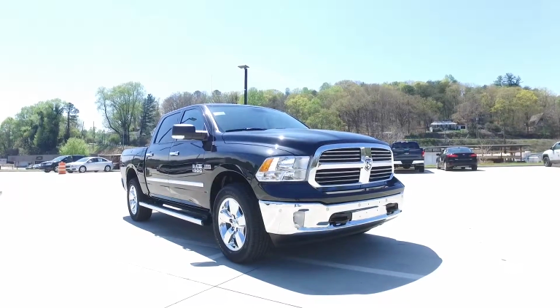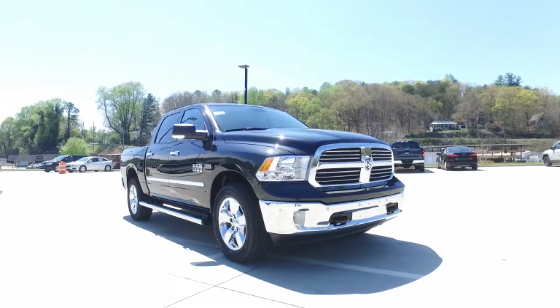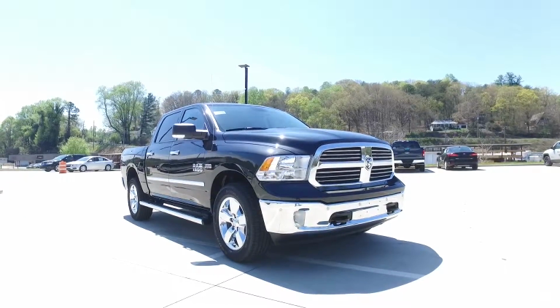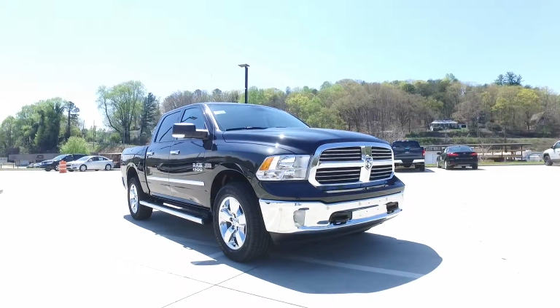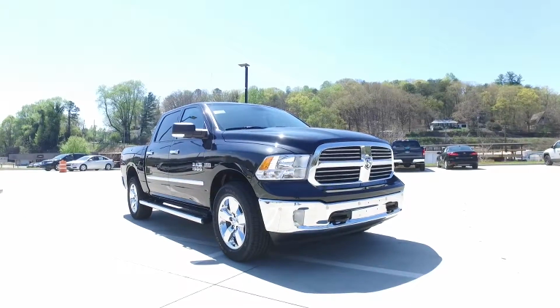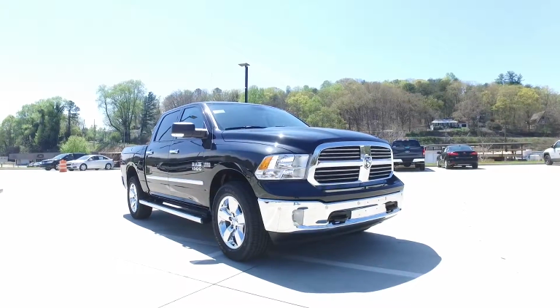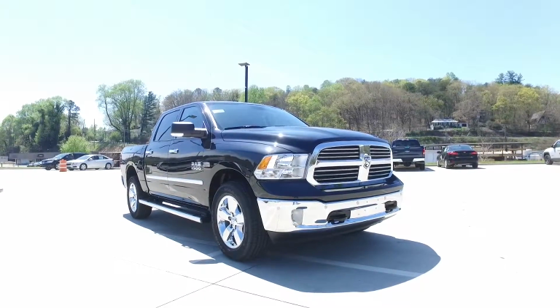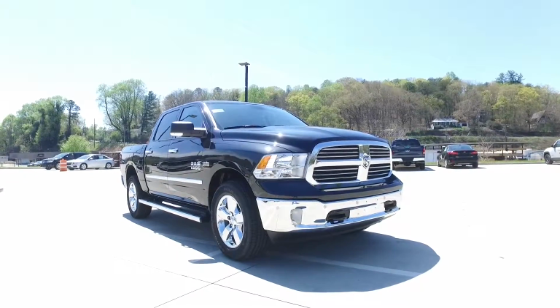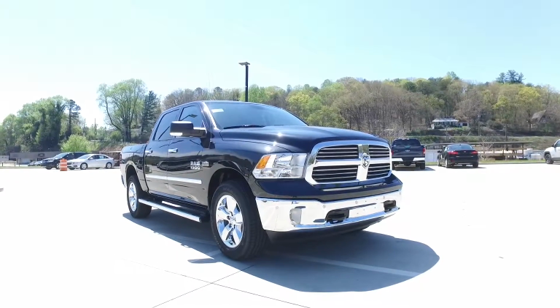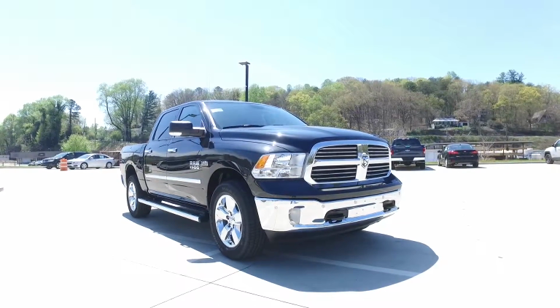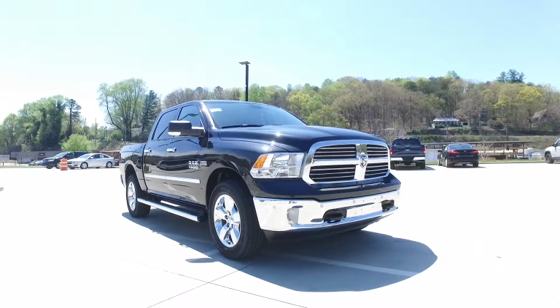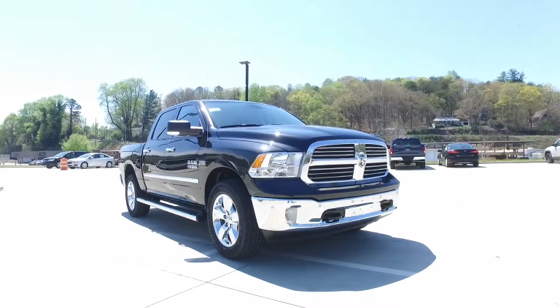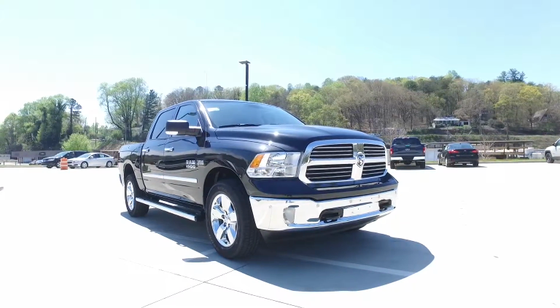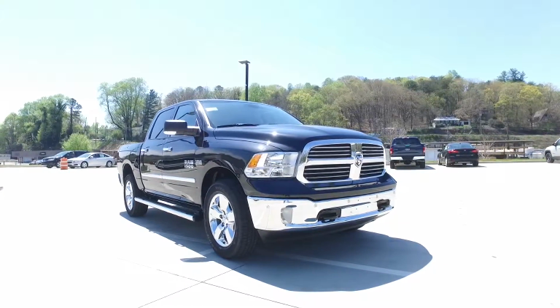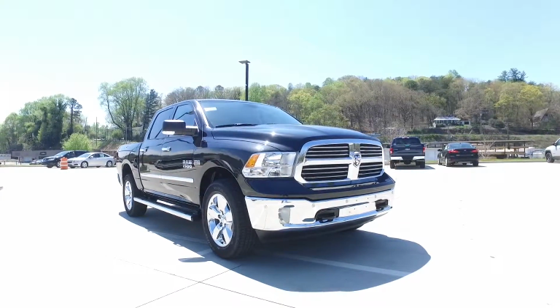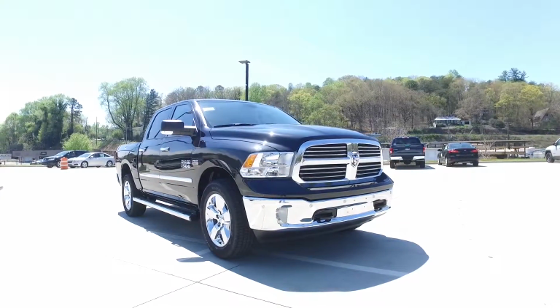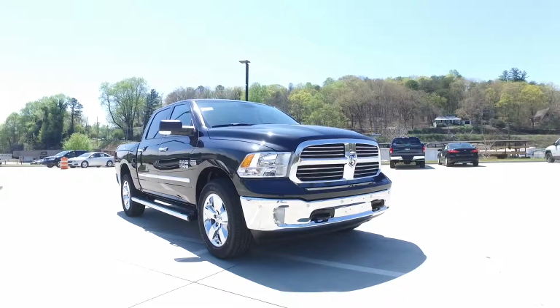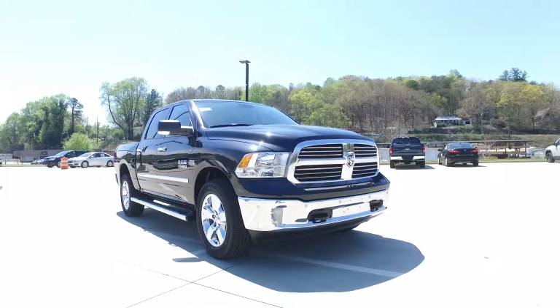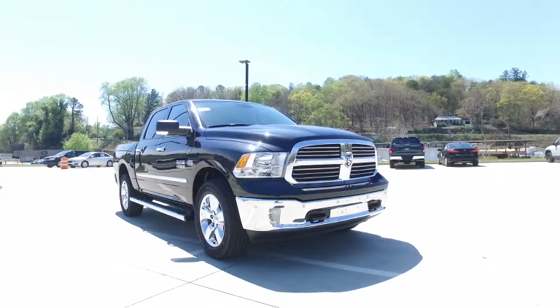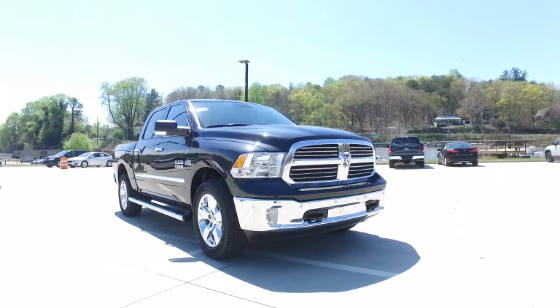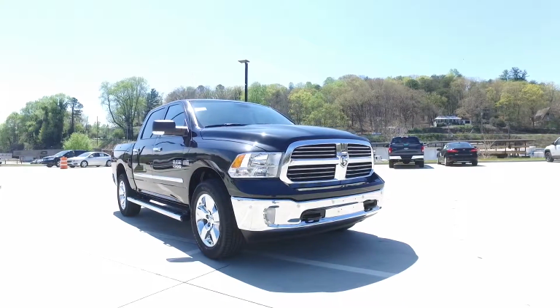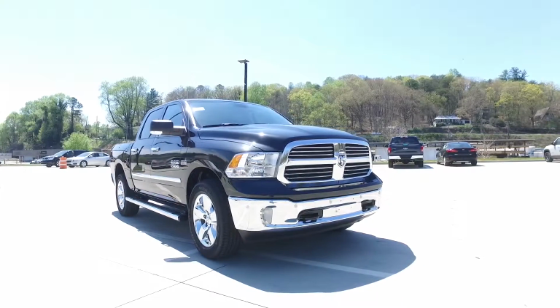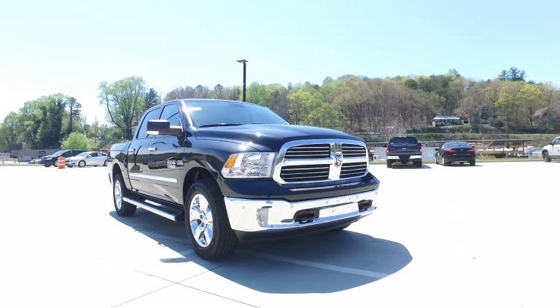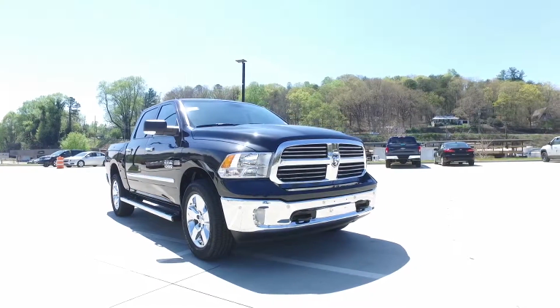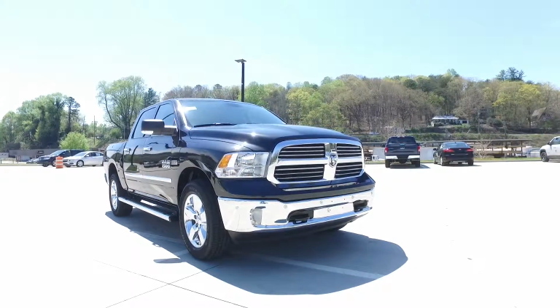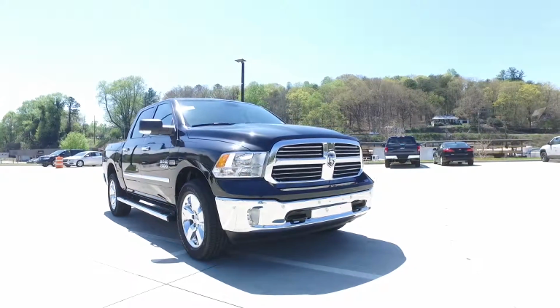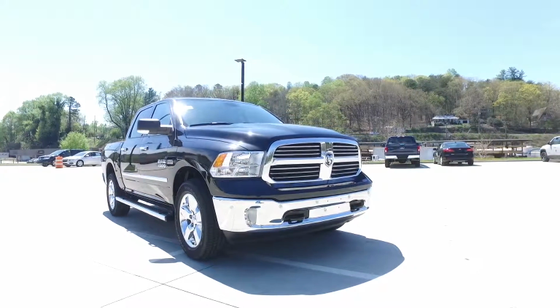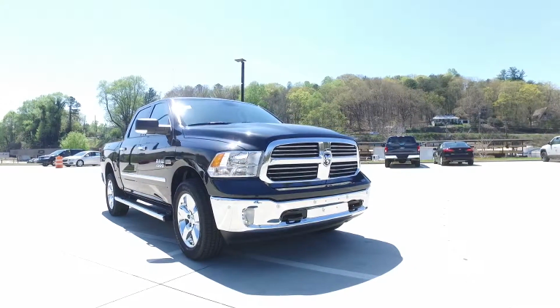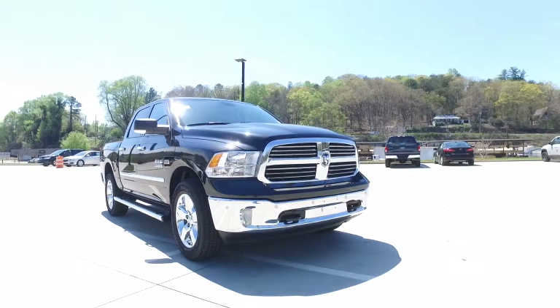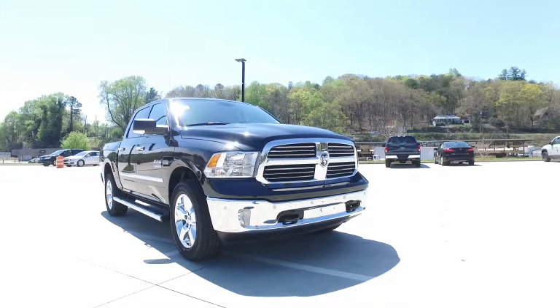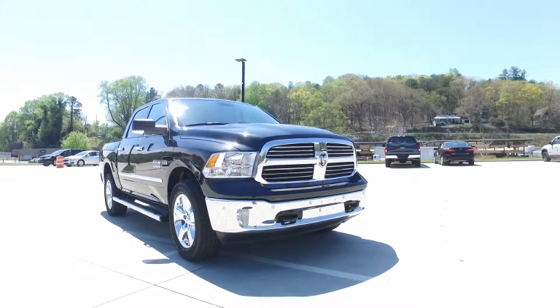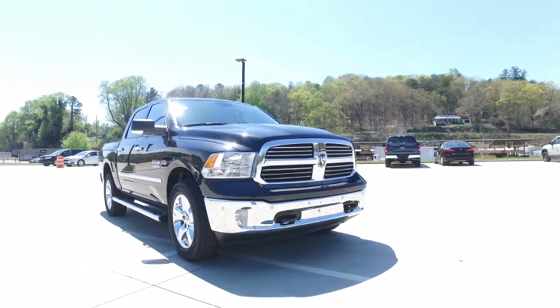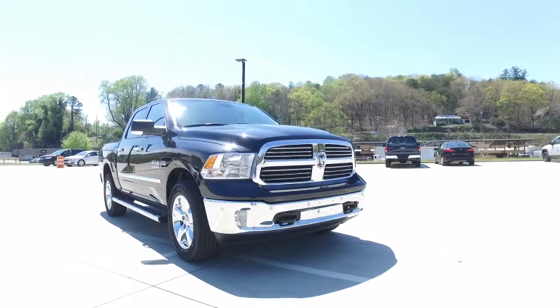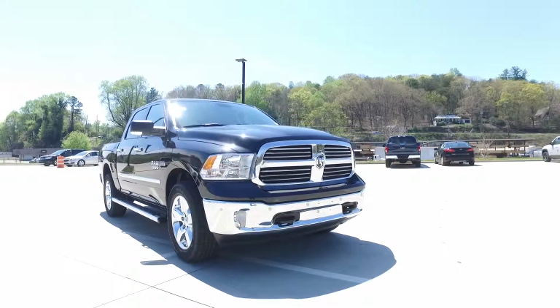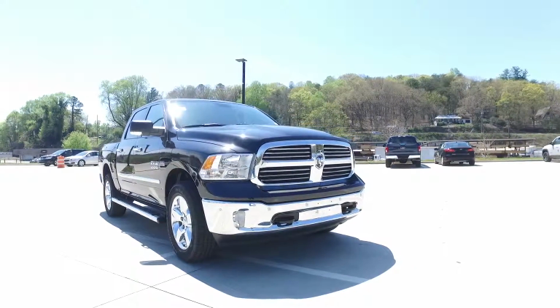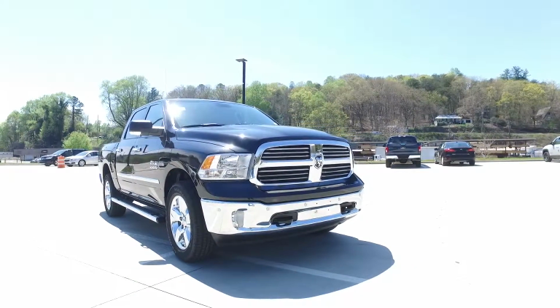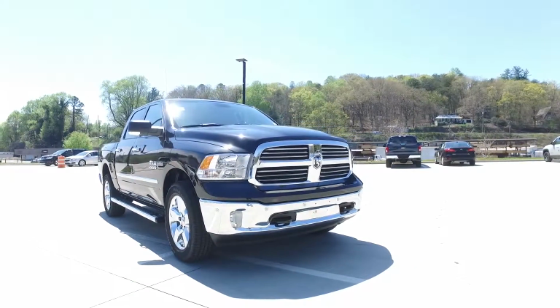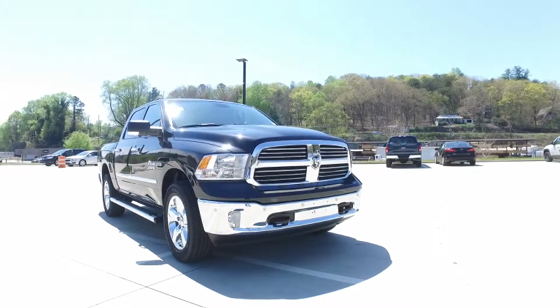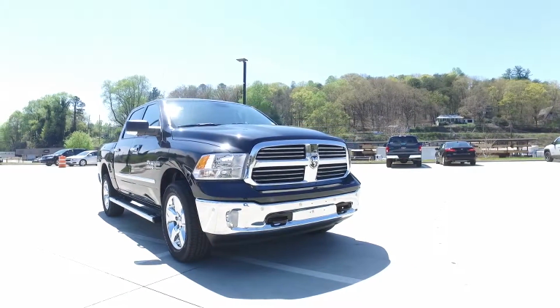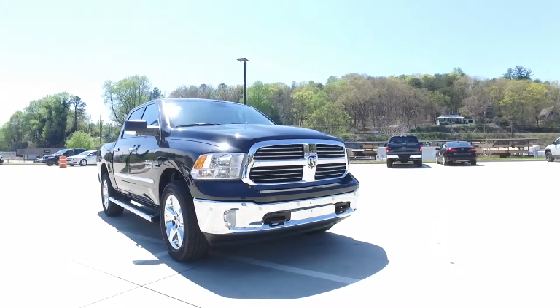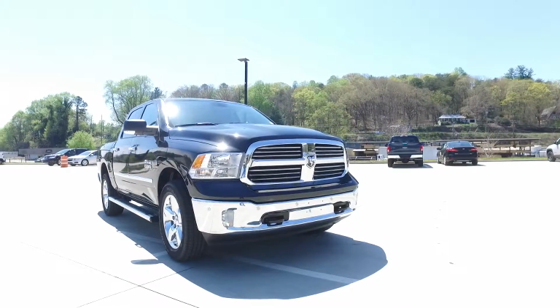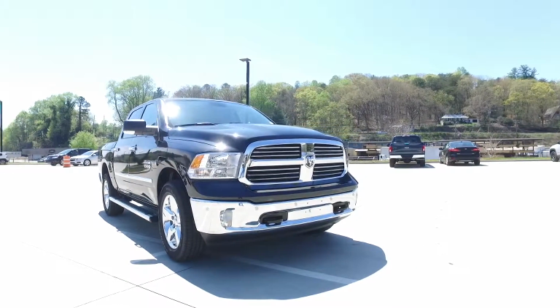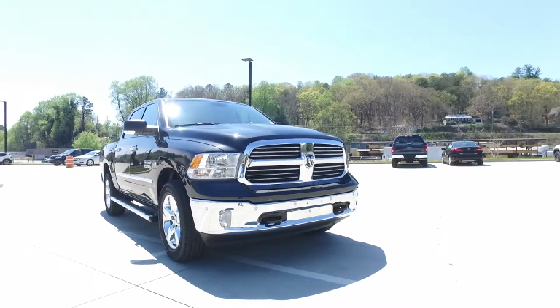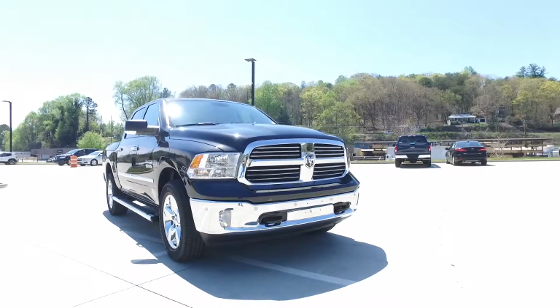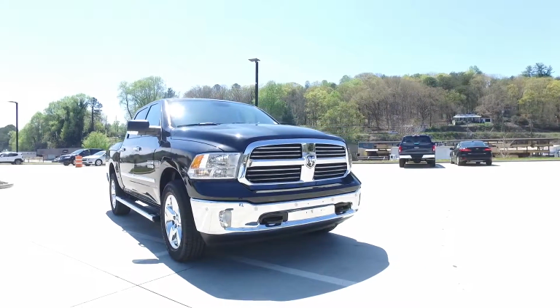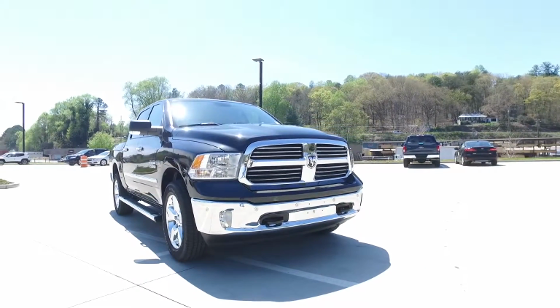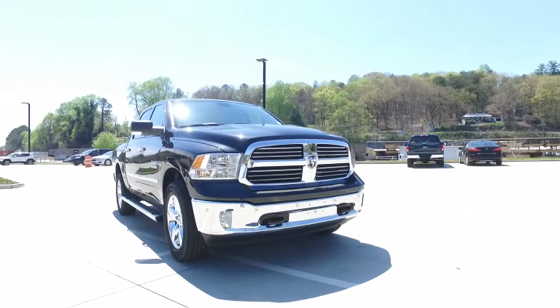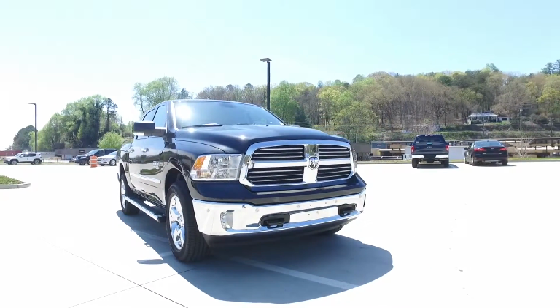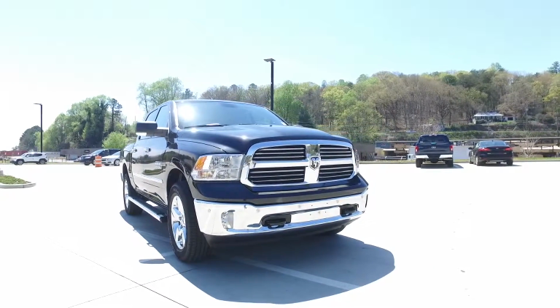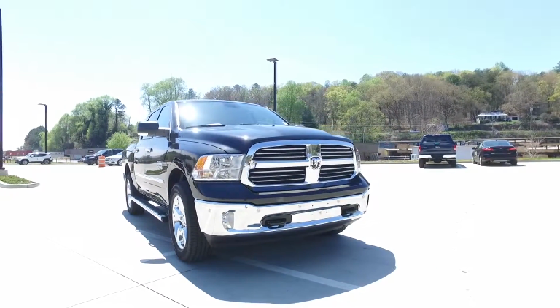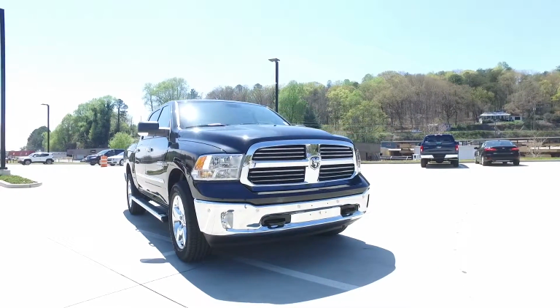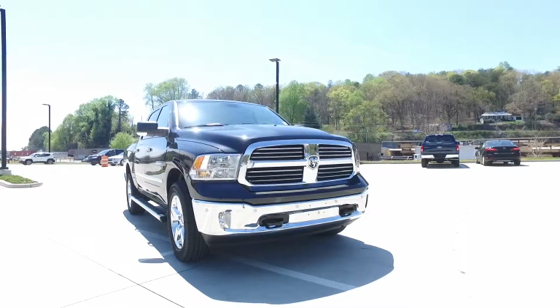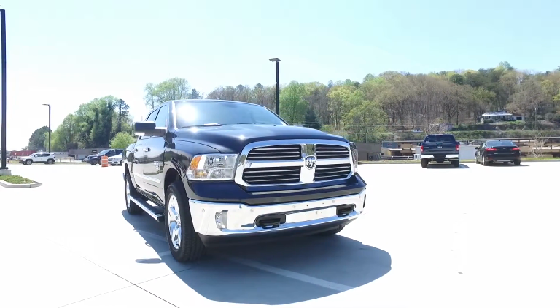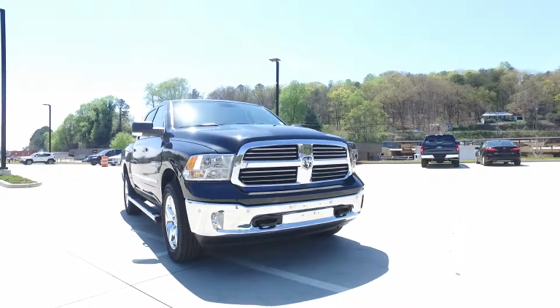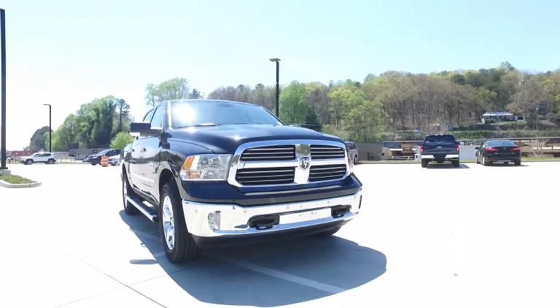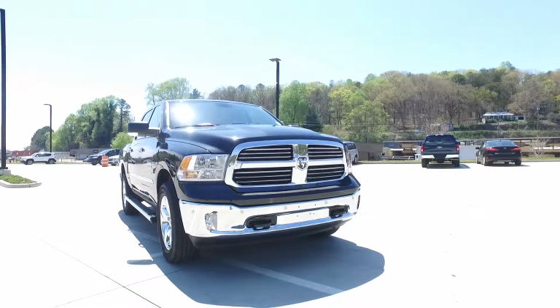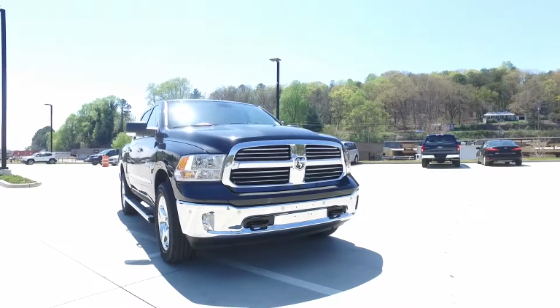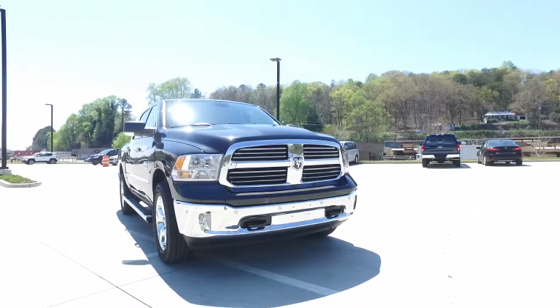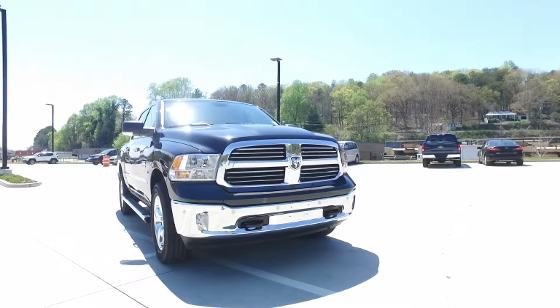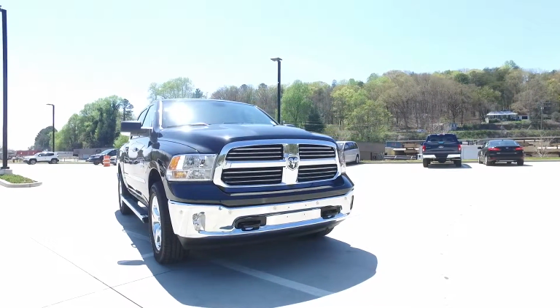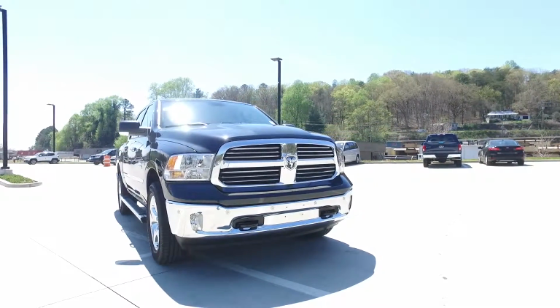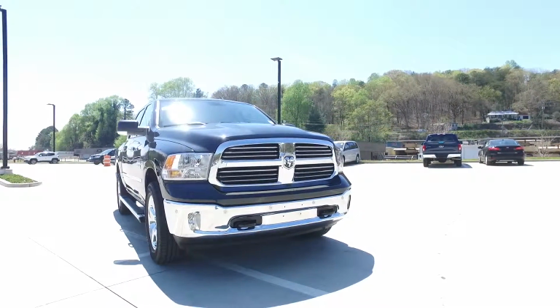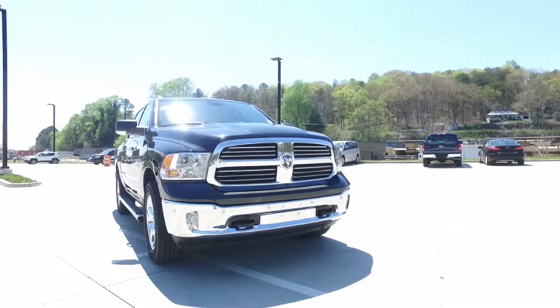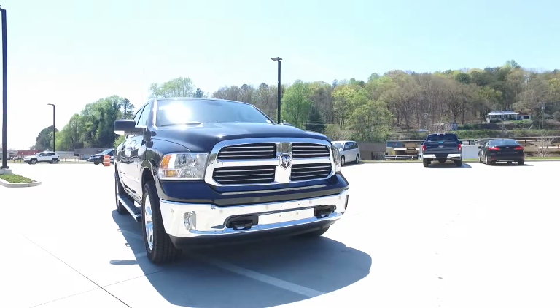The Ram 1500 comes in 3 cab configurations, 3 bed lengths, and 12 different trim levels.